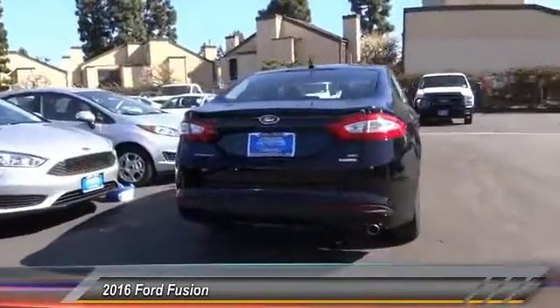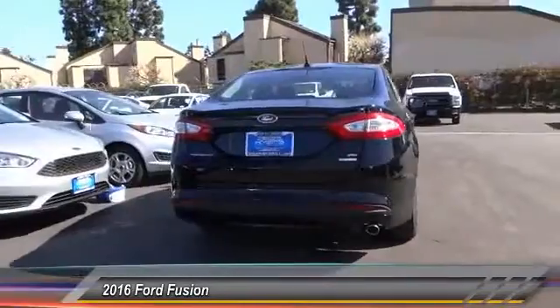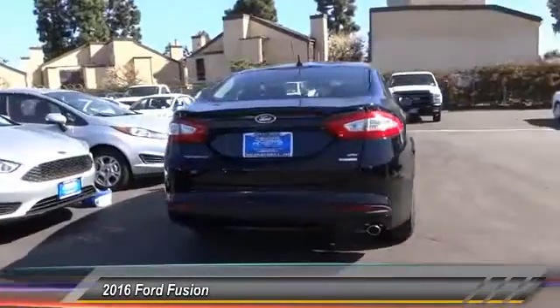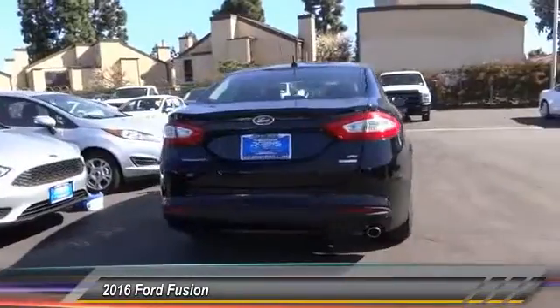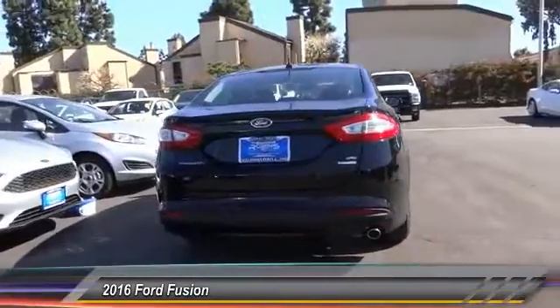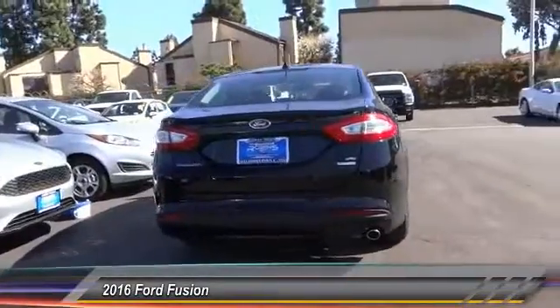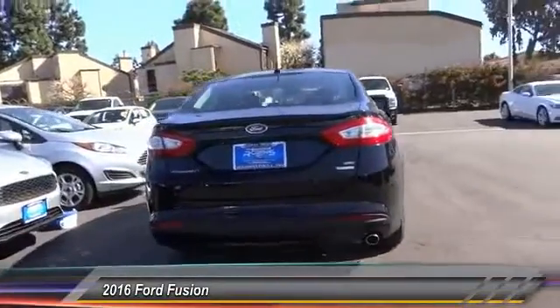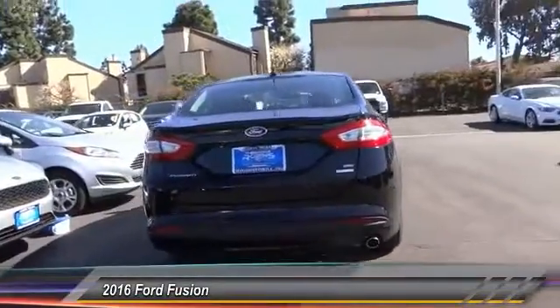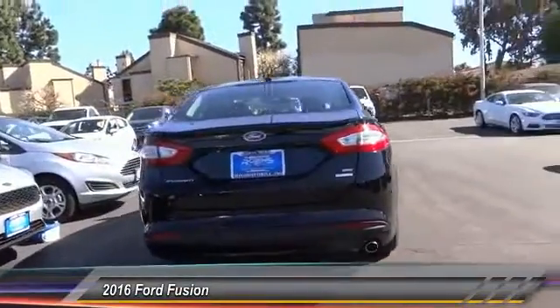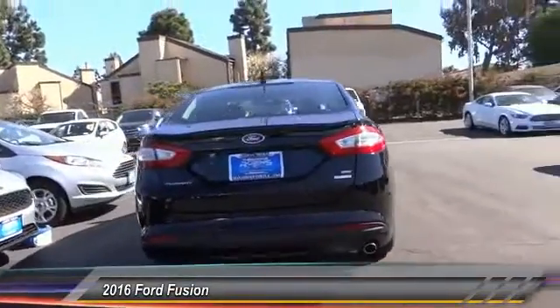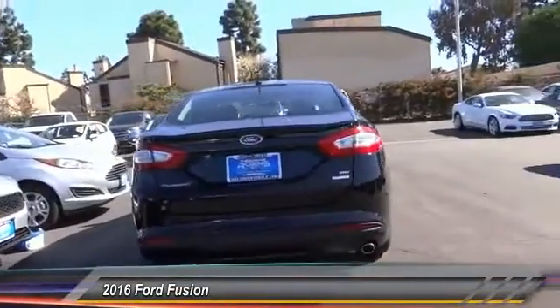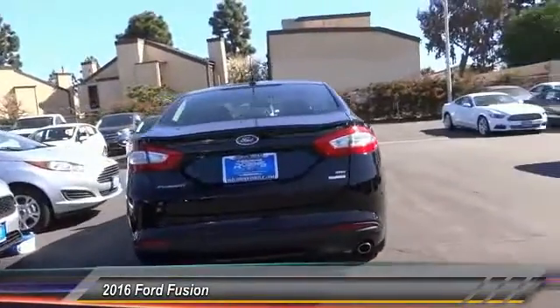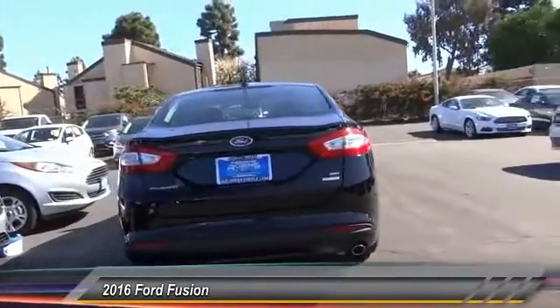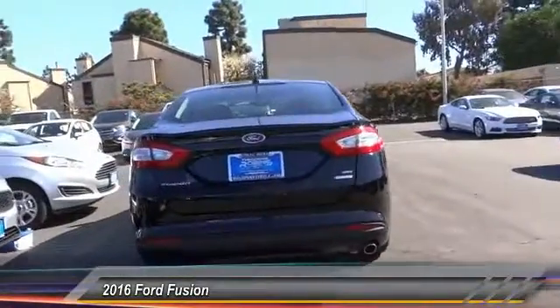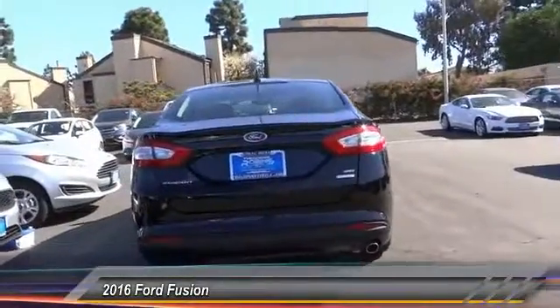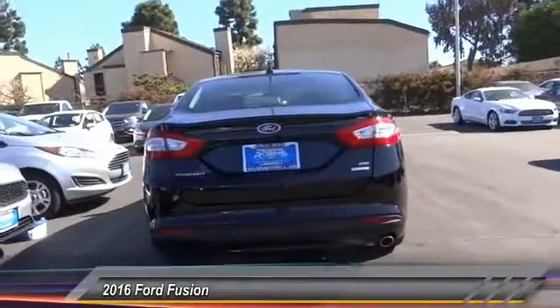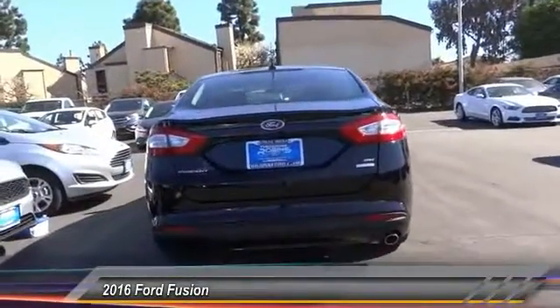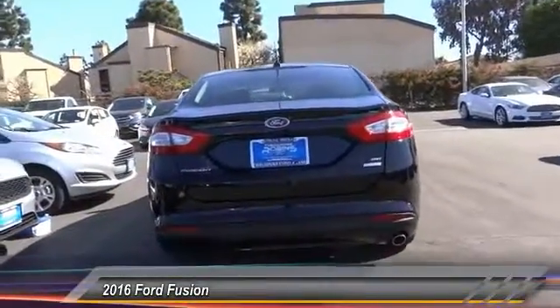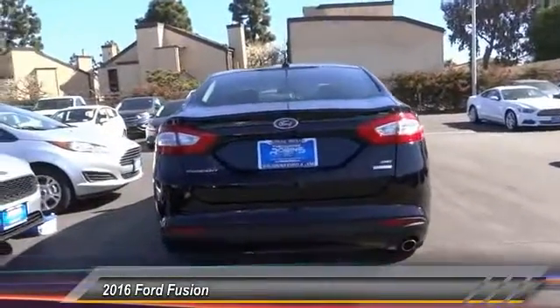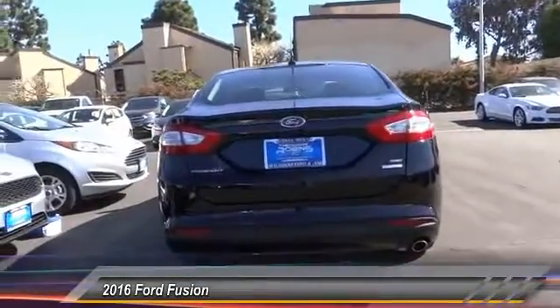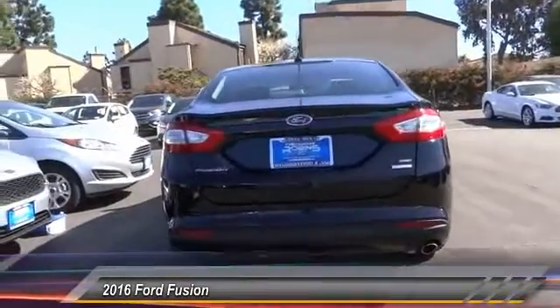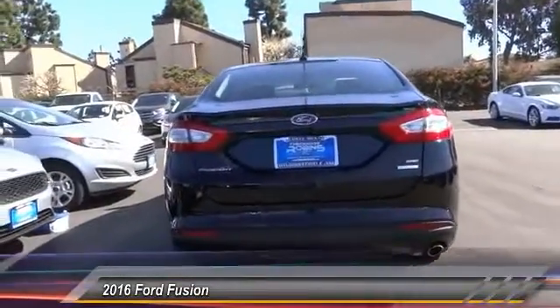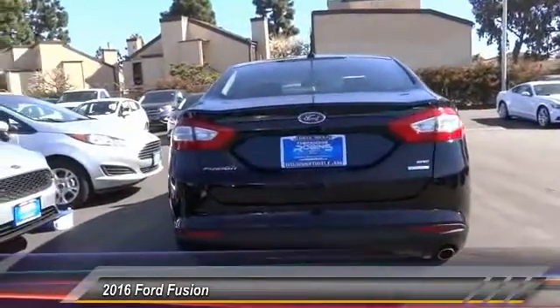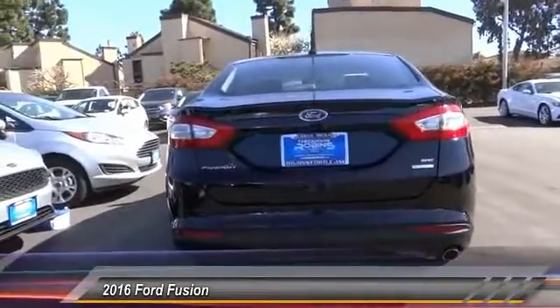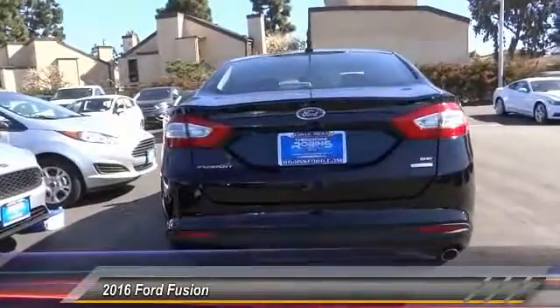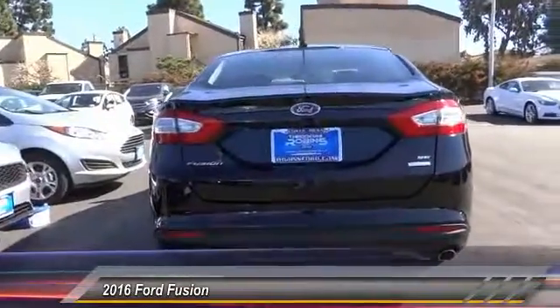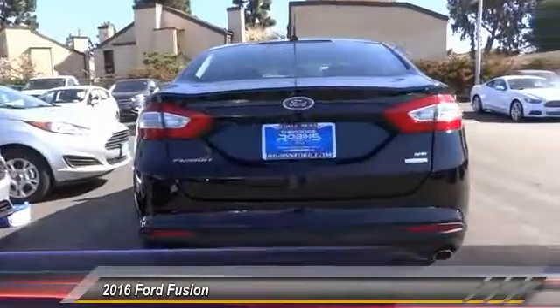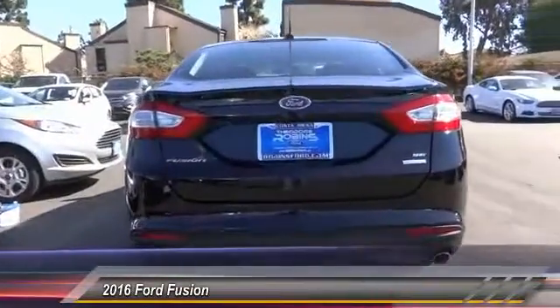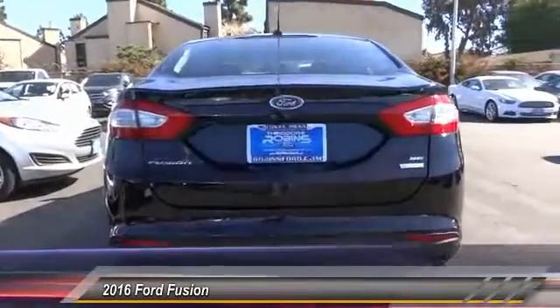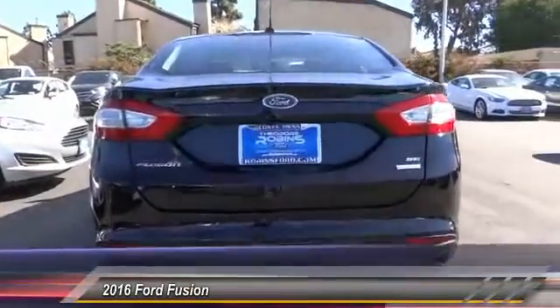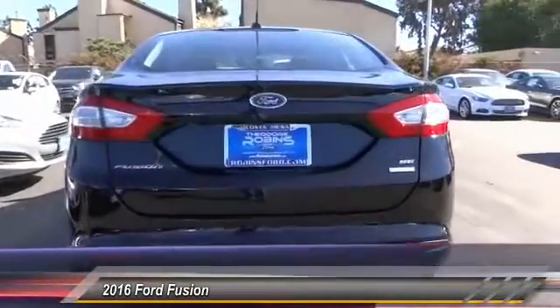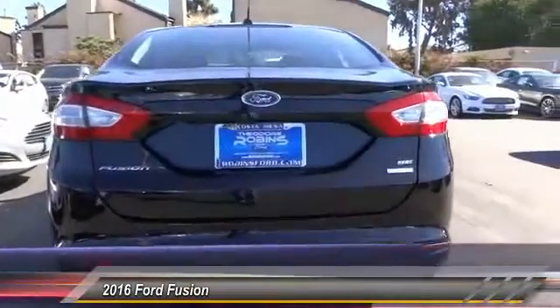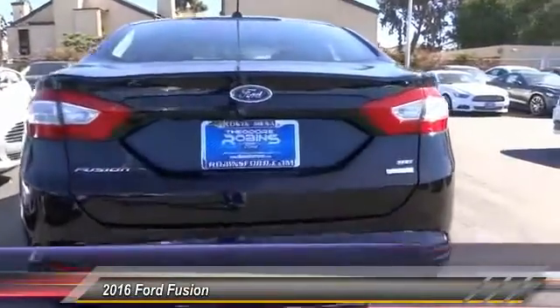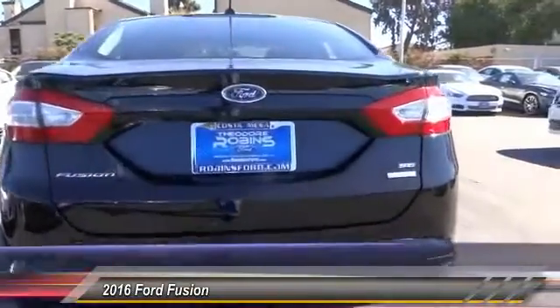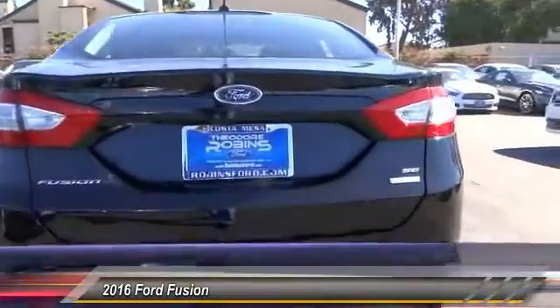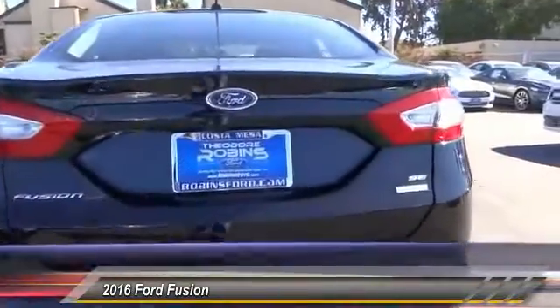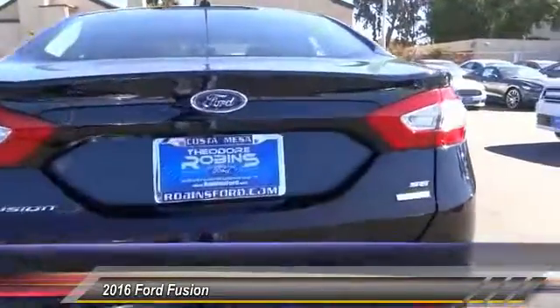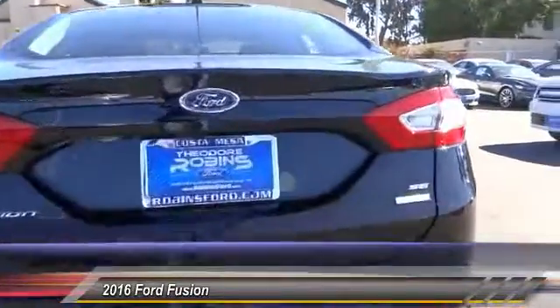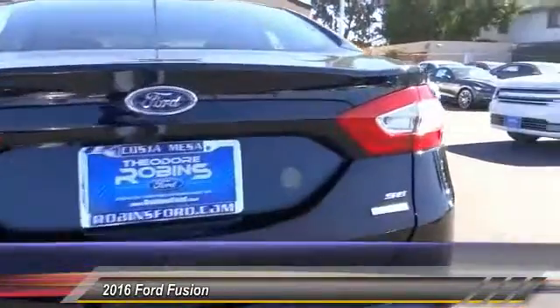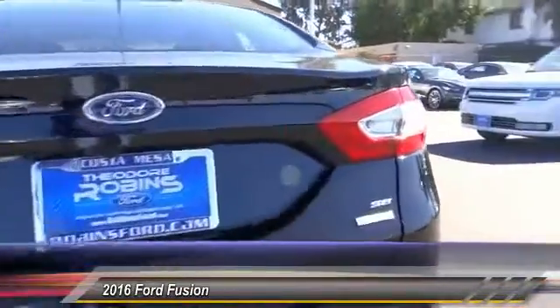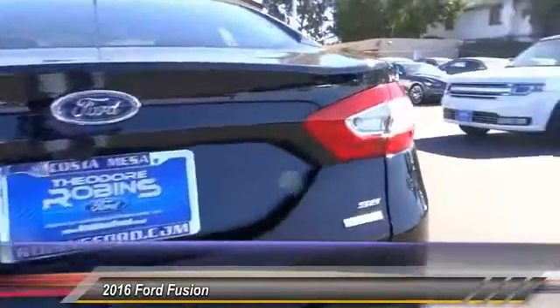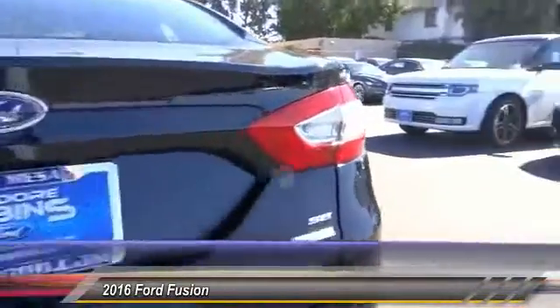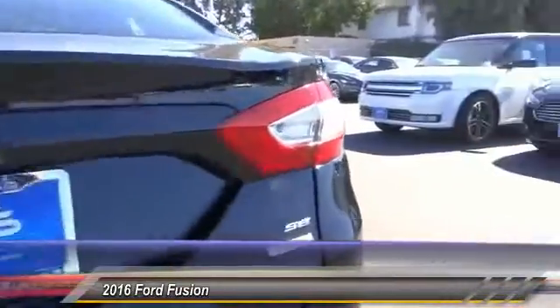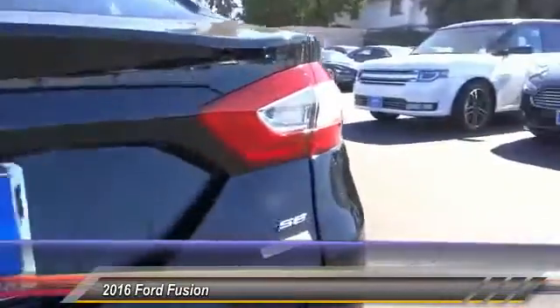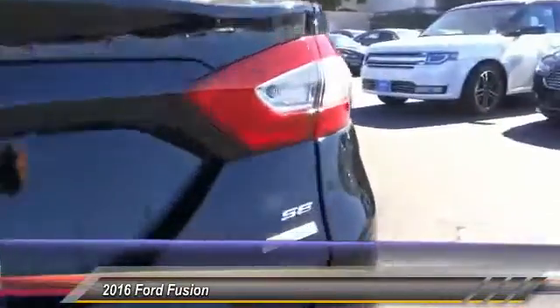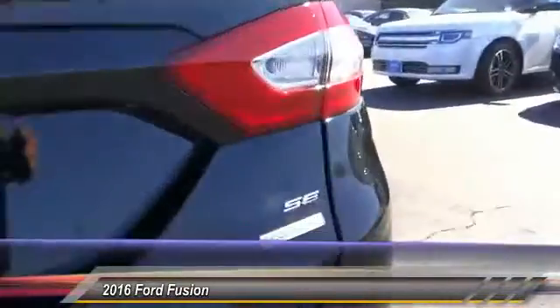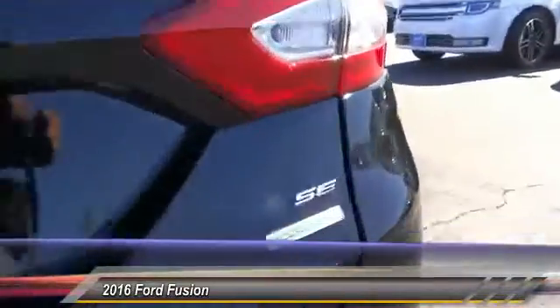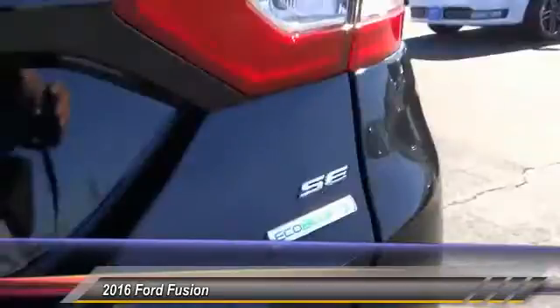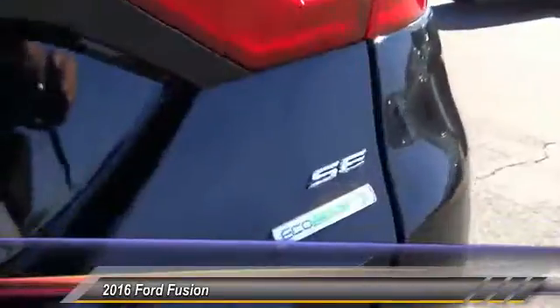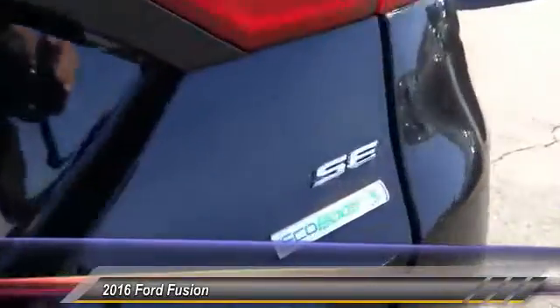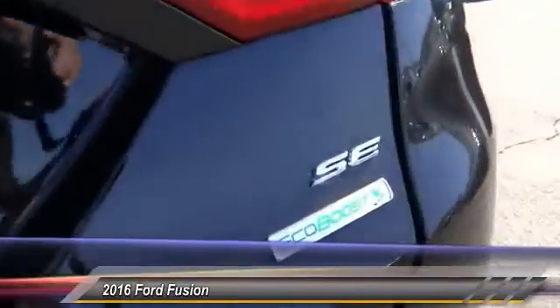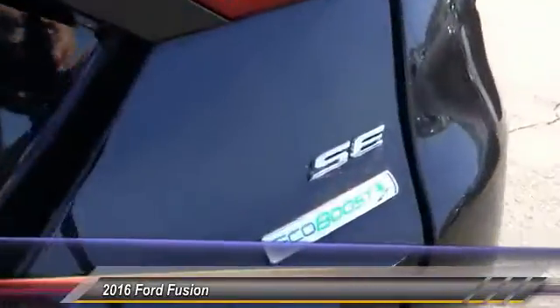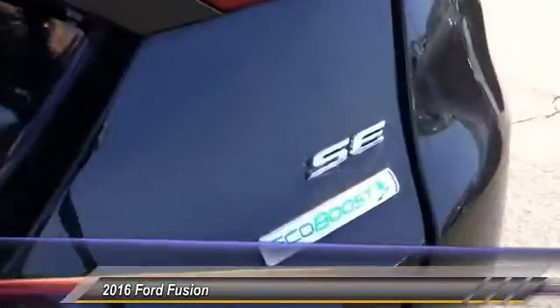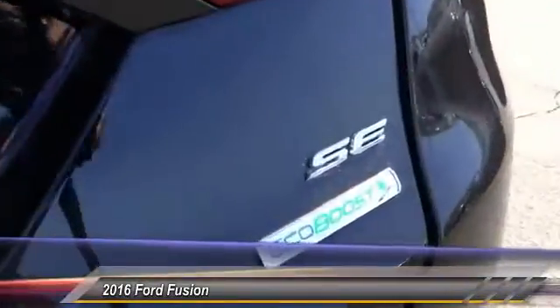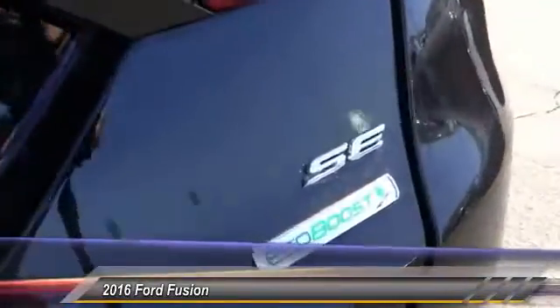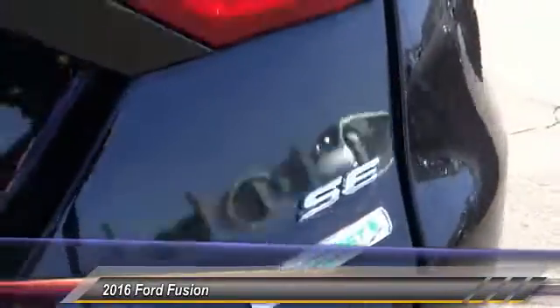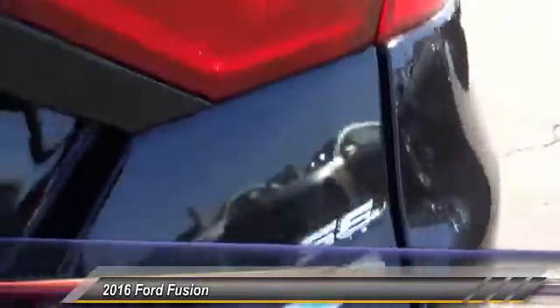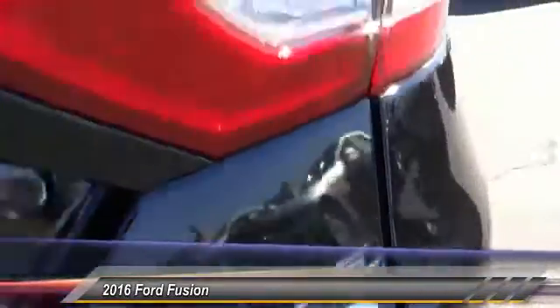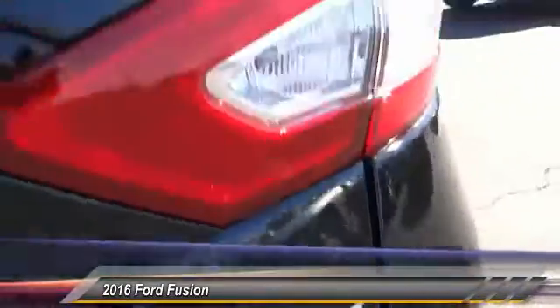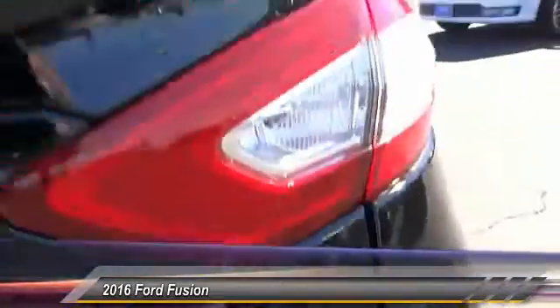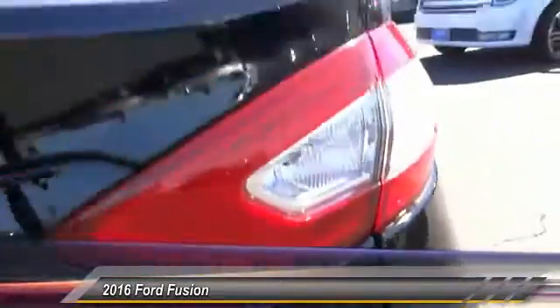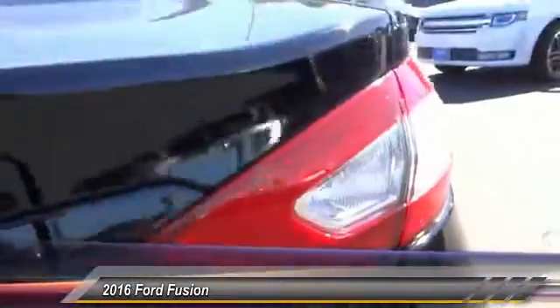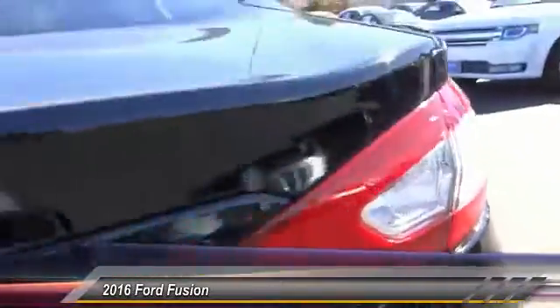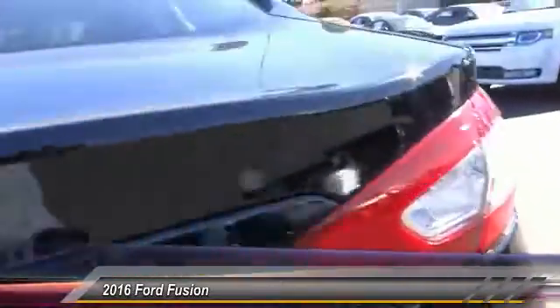Power passenger seat. Dual airbags. Leather wrapped steering wheel. Power steering. Alloy wheels. Air conditioning.